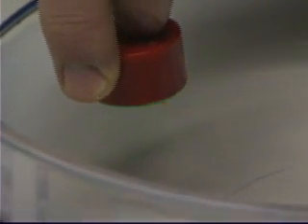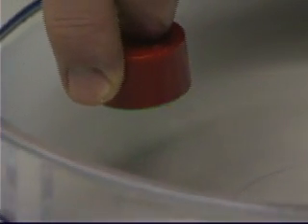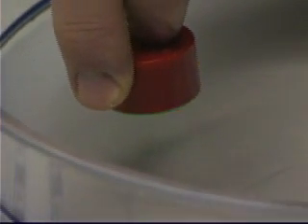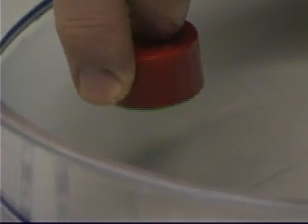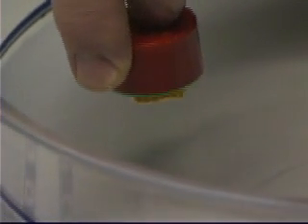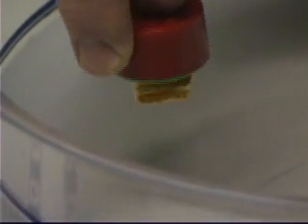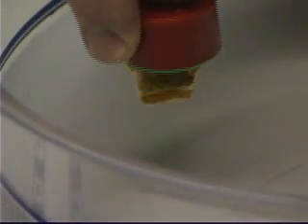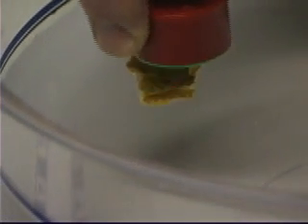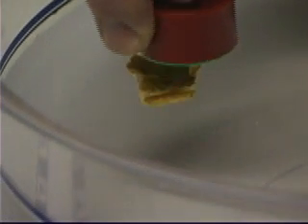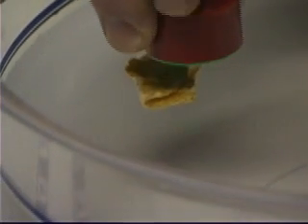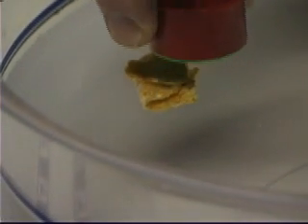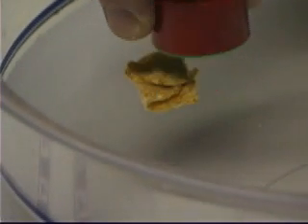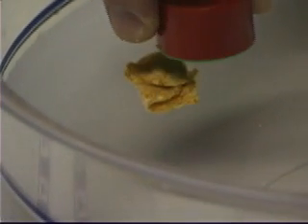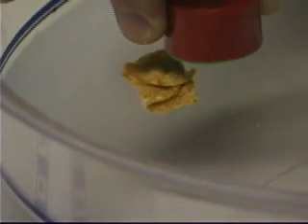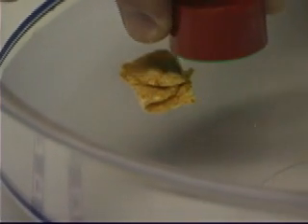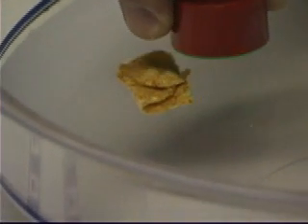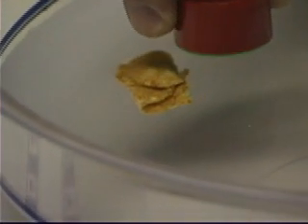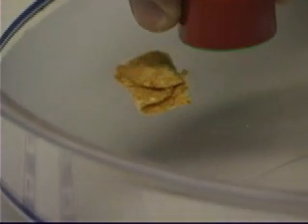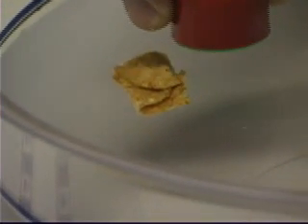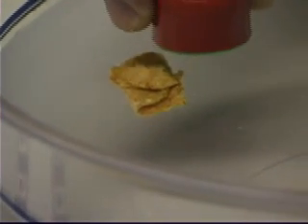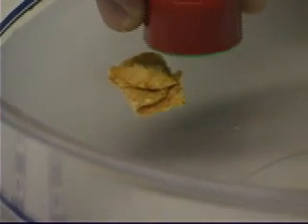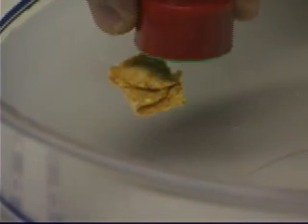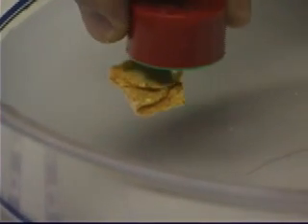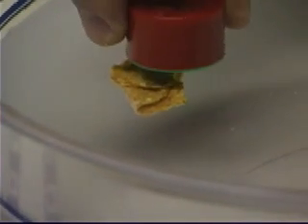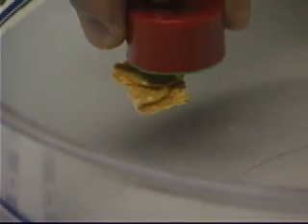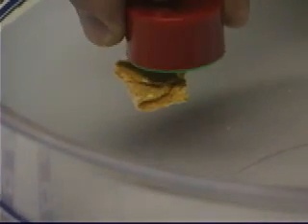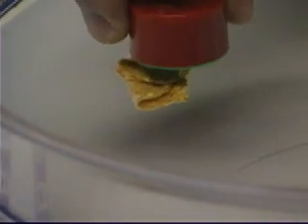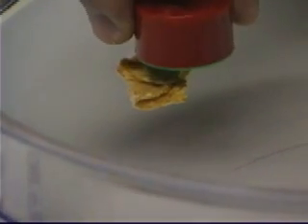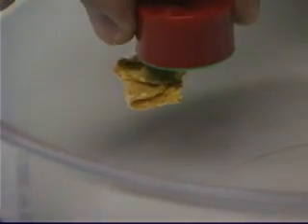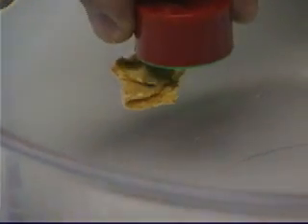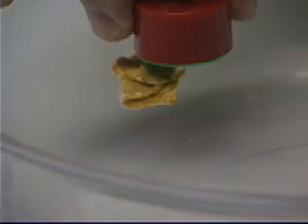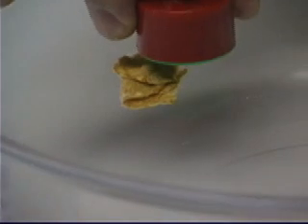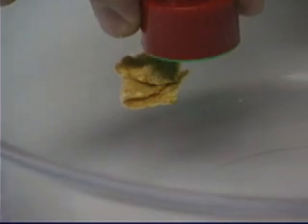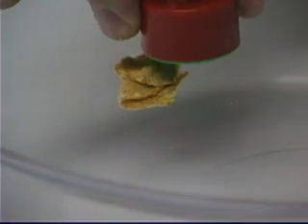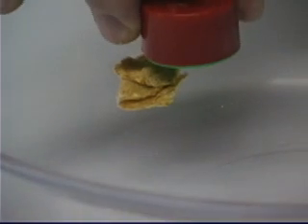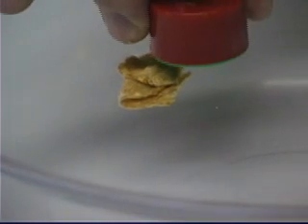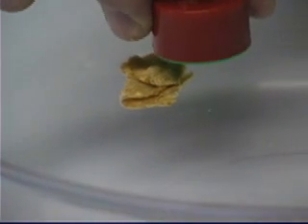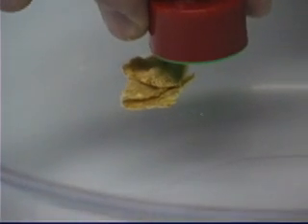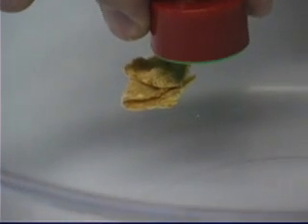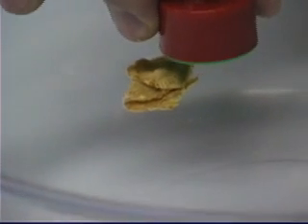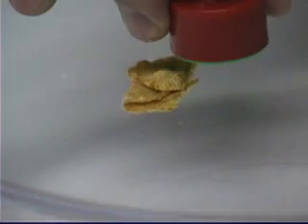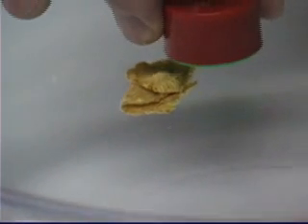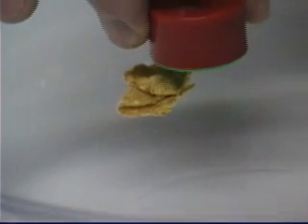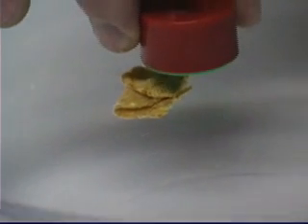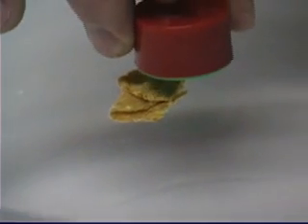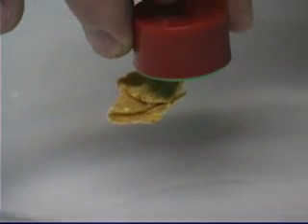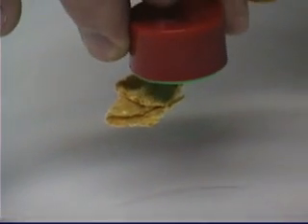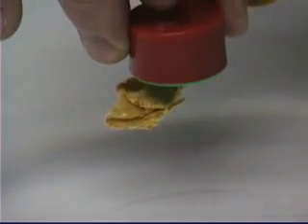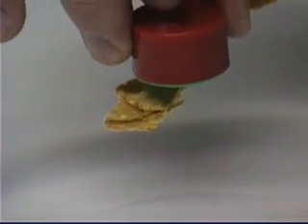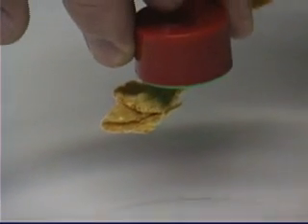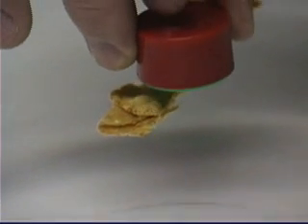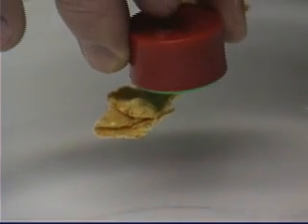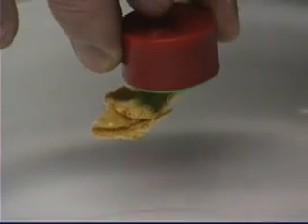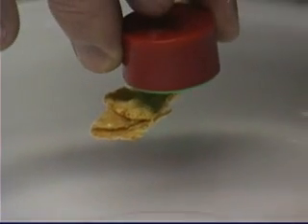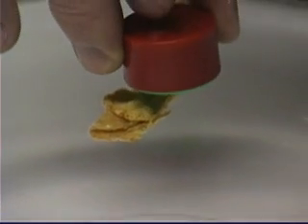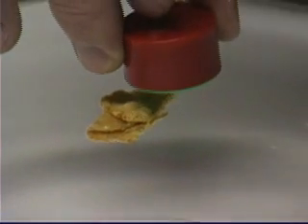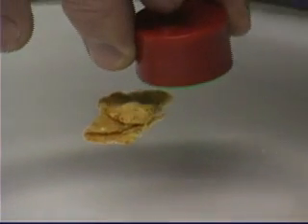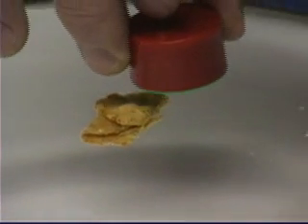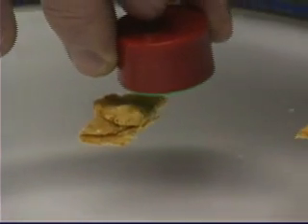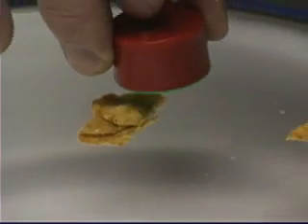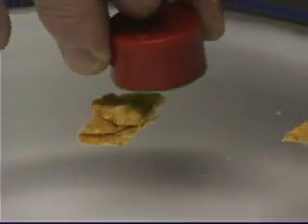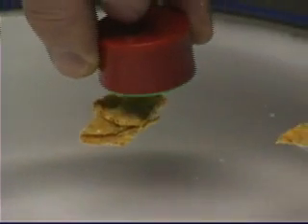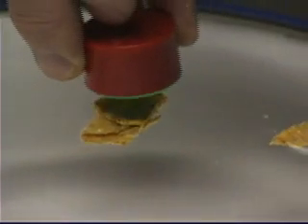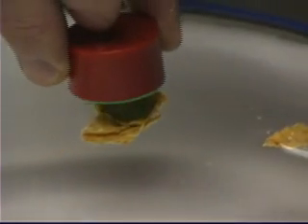And if you think this isn't unusual, take a magnet and float anything else on water — the magnet will have no effect on it.